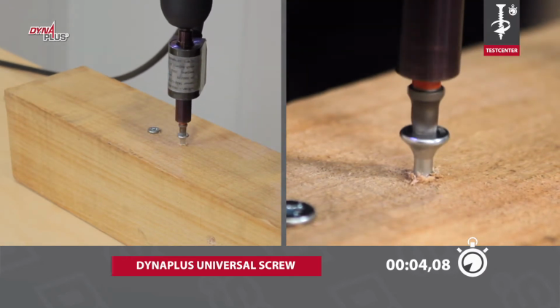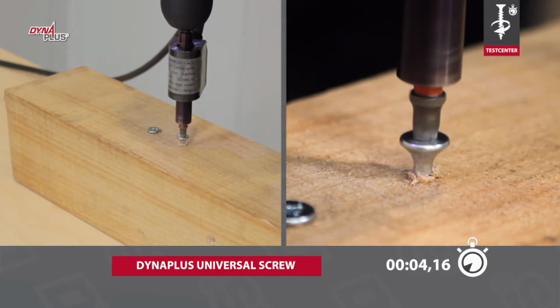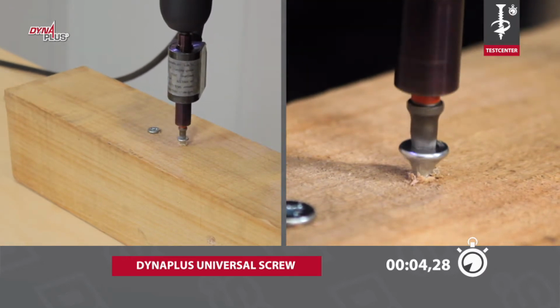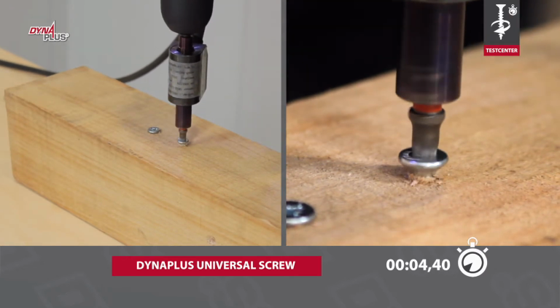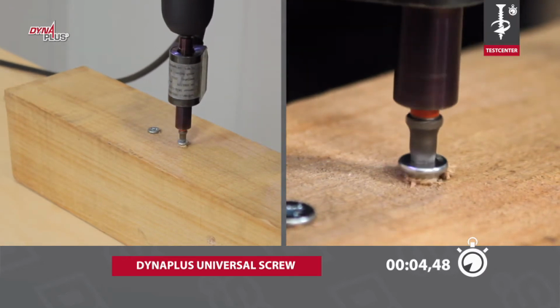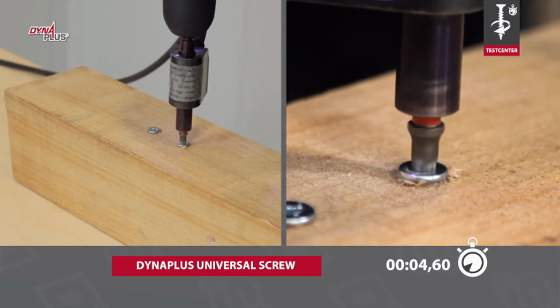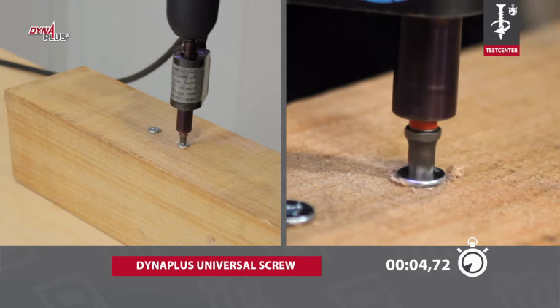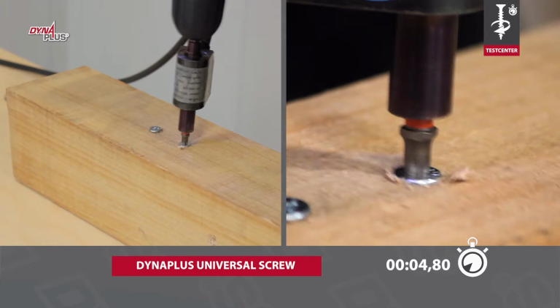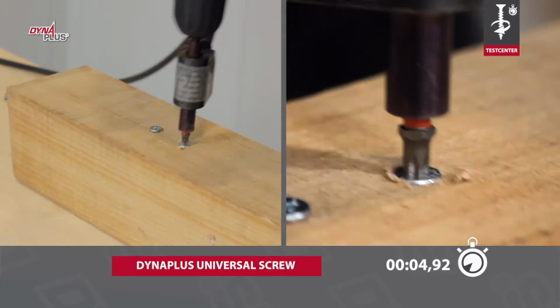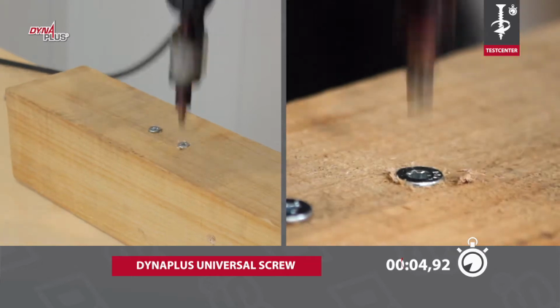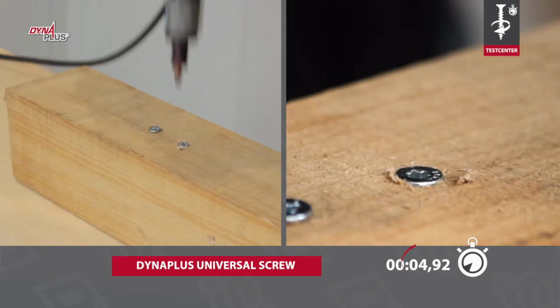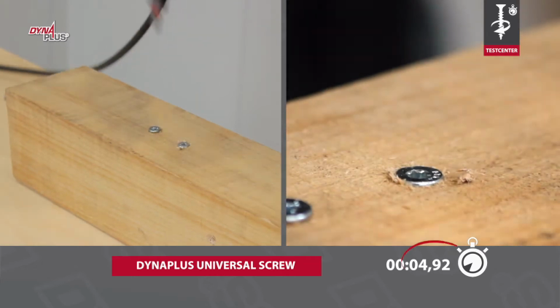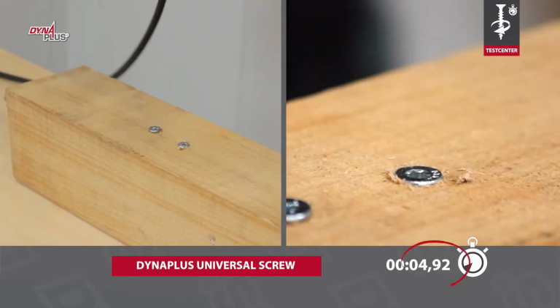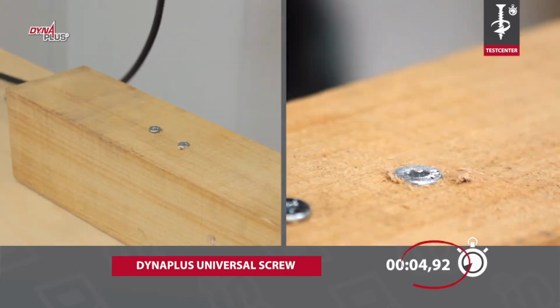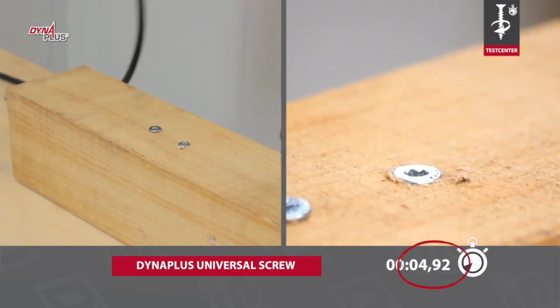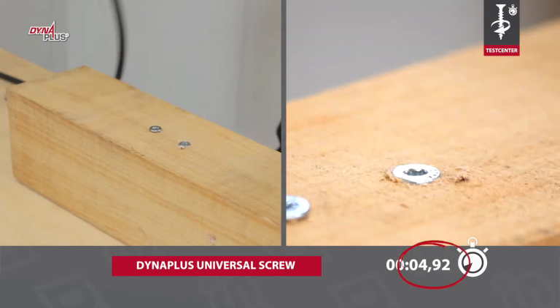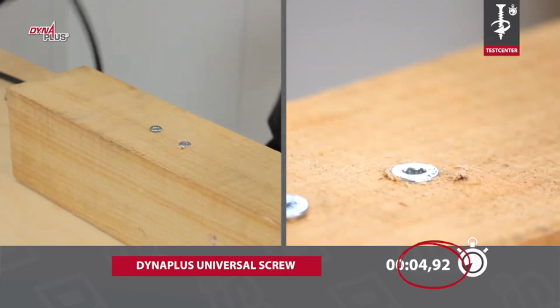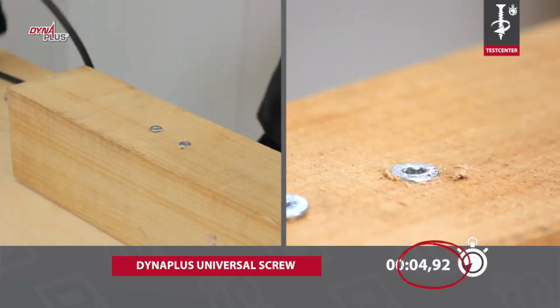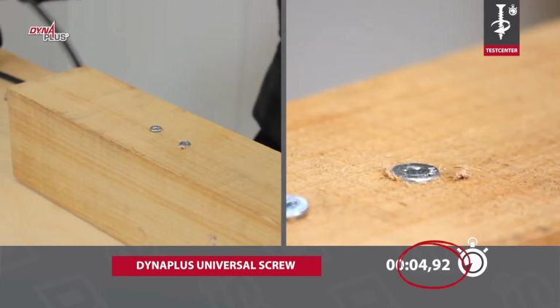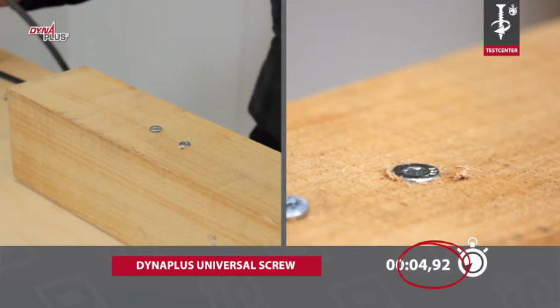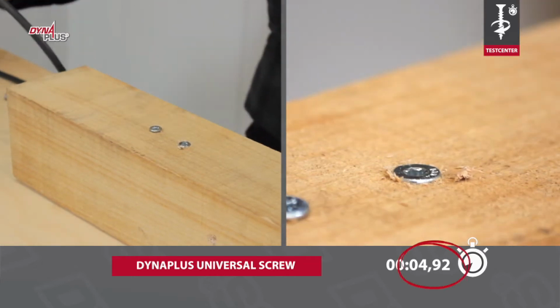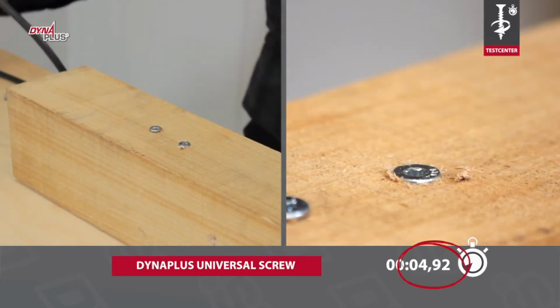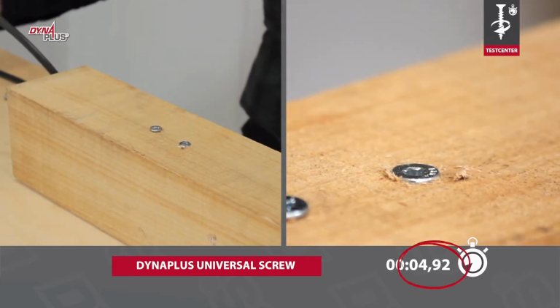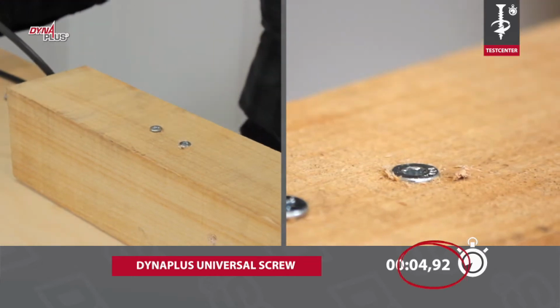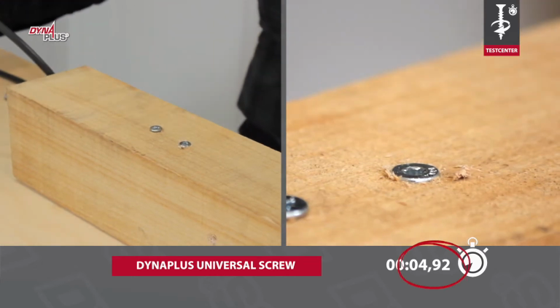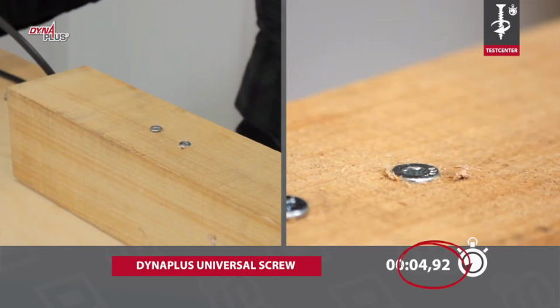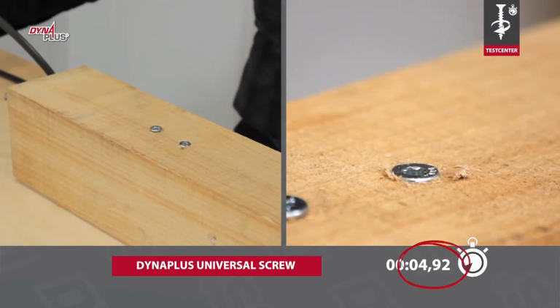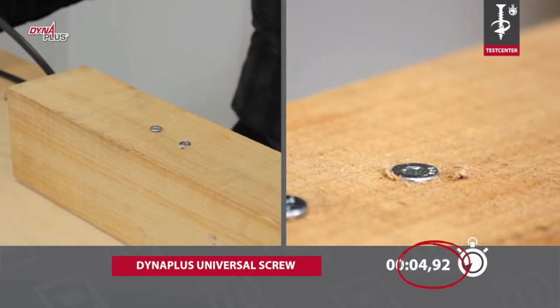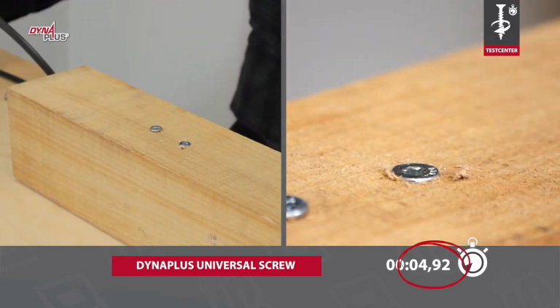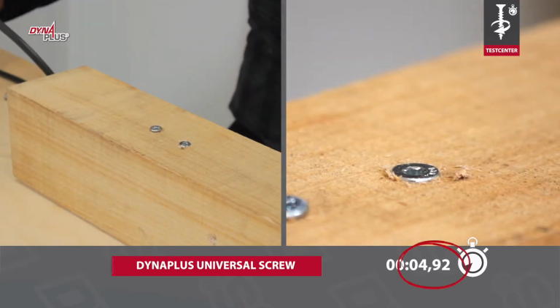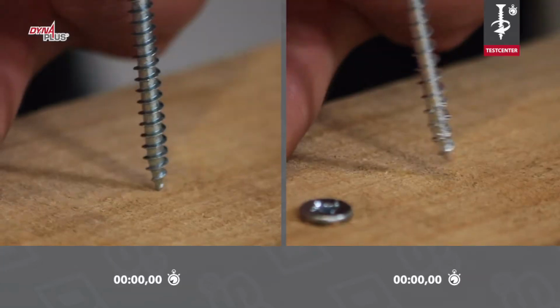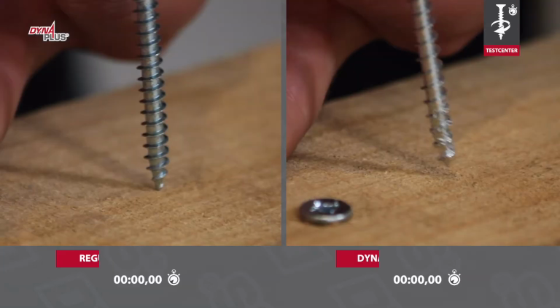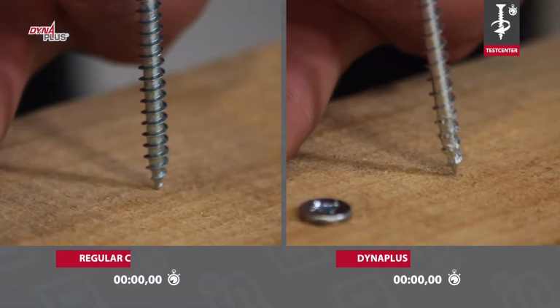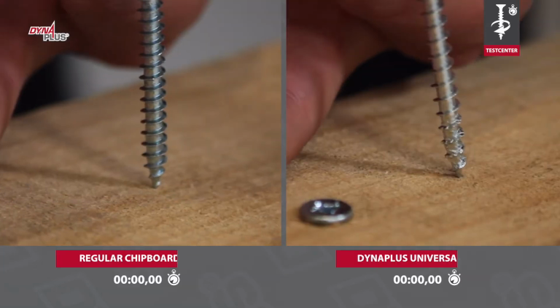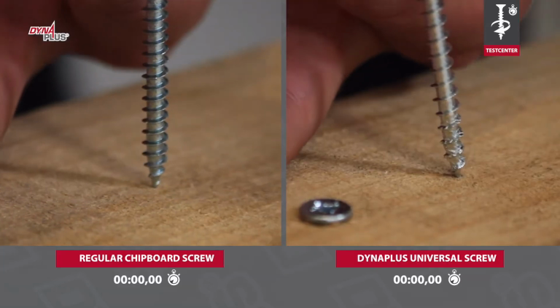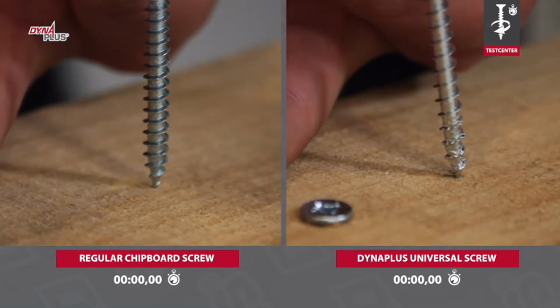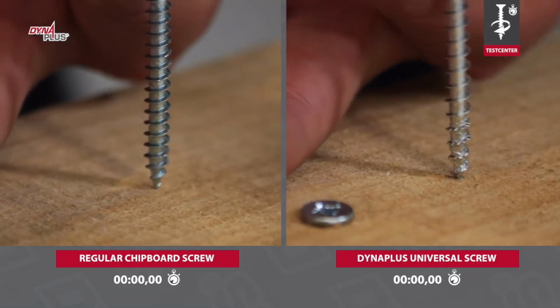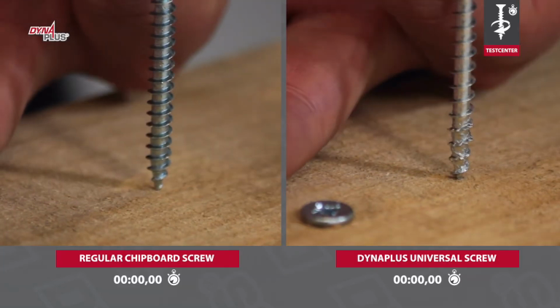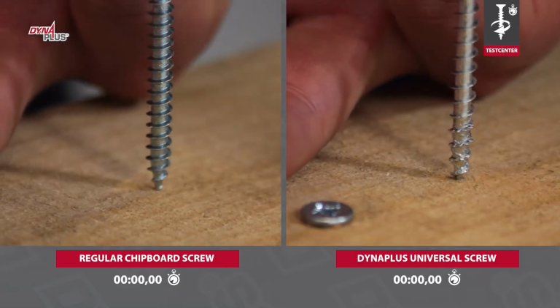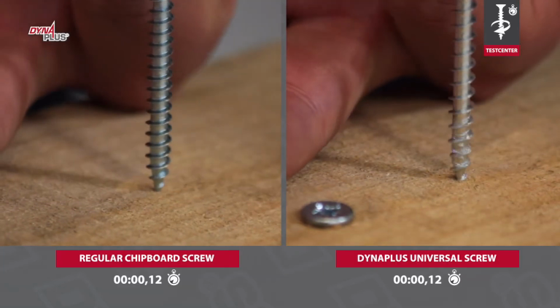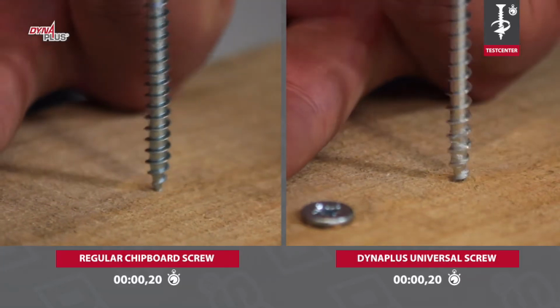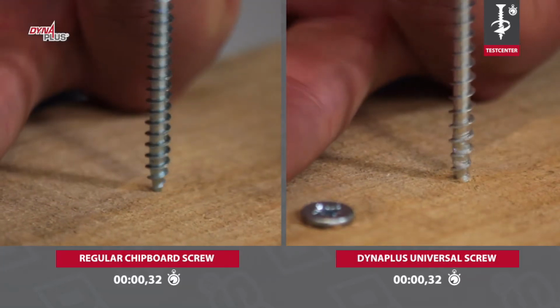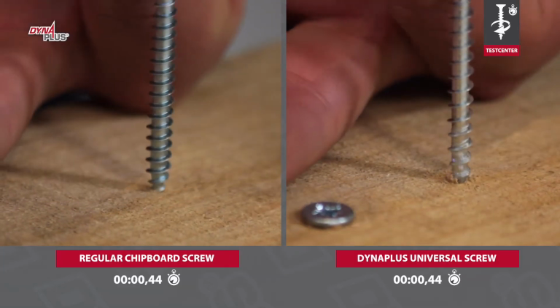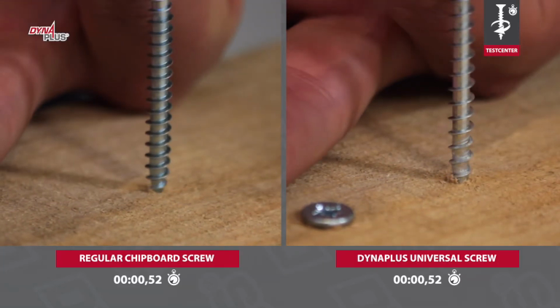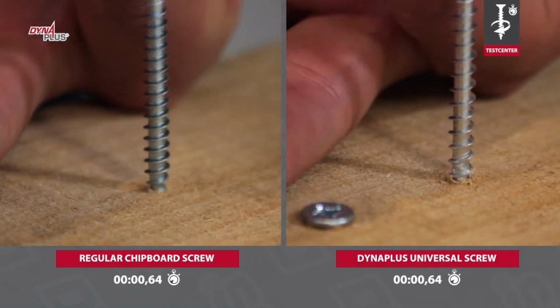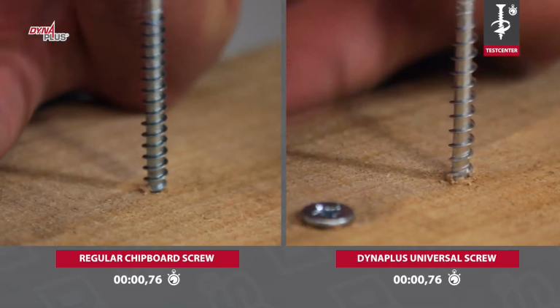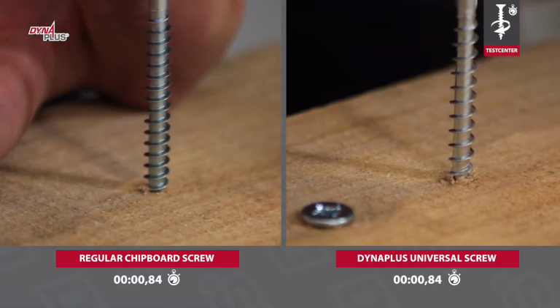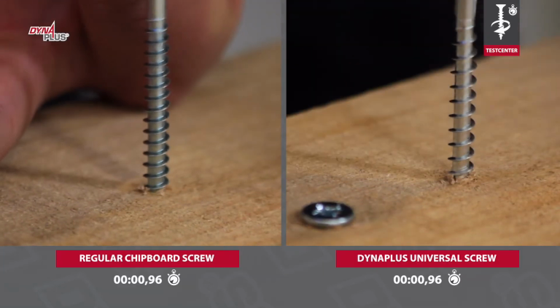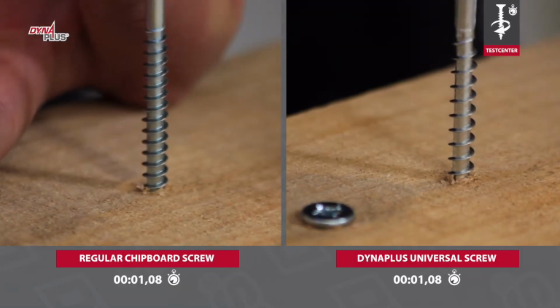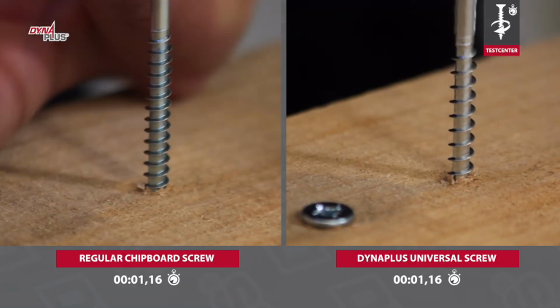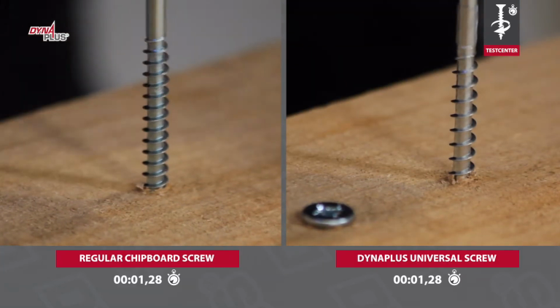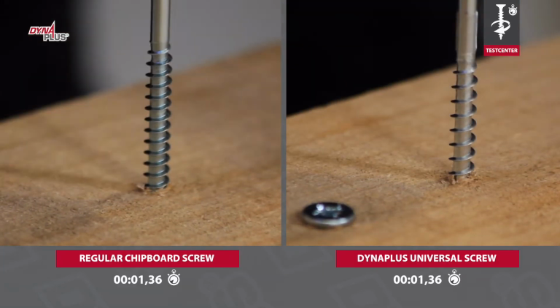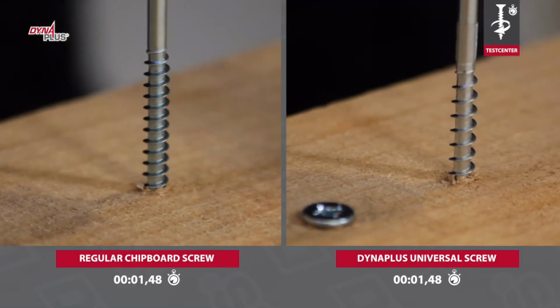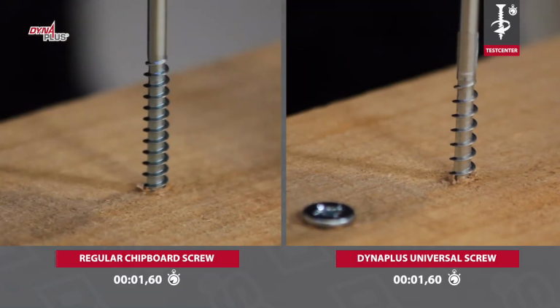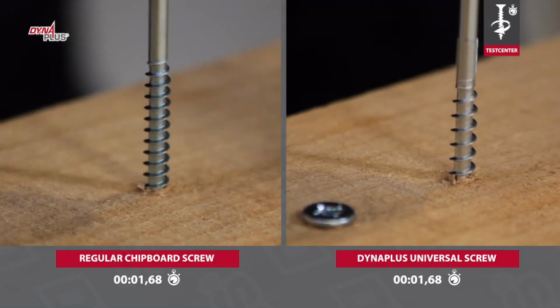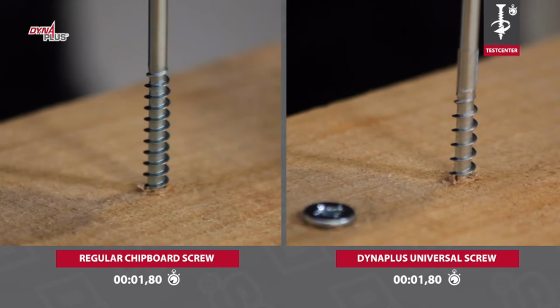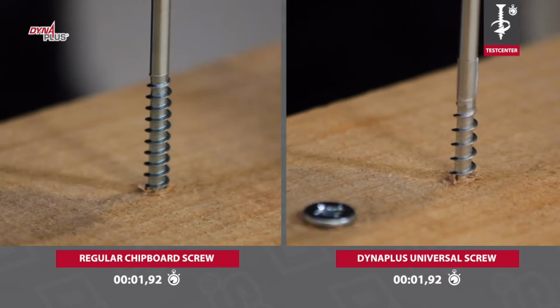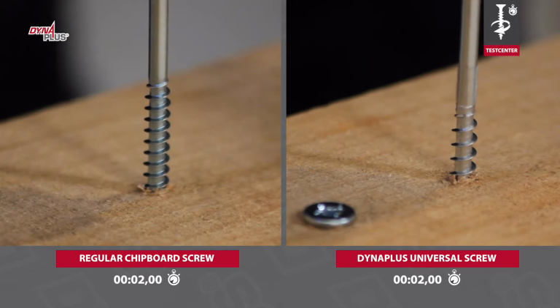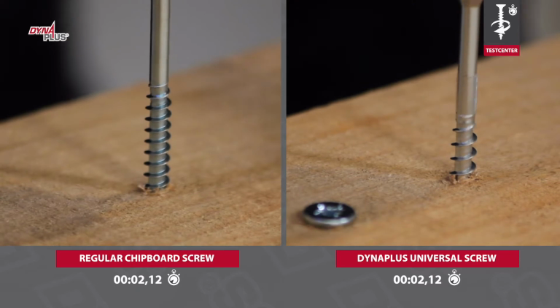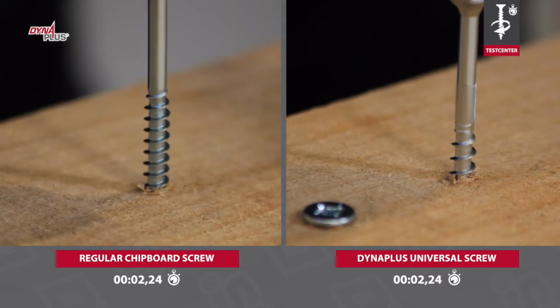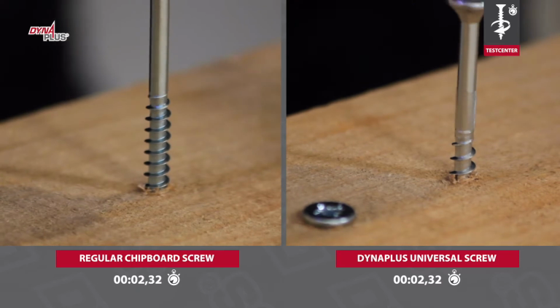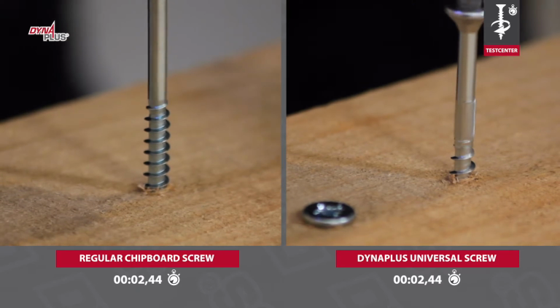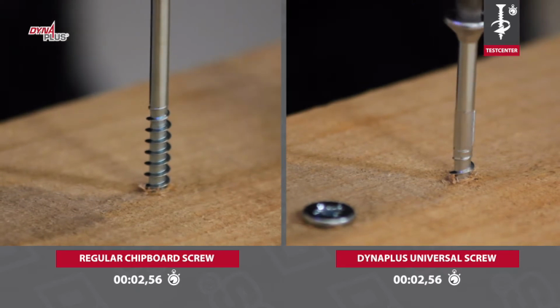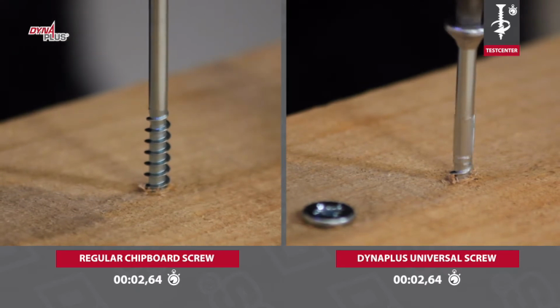Due to the coarse pitch of the thread, the Dyna Plus screw makes fewer turns and screws in much faster. This saves time.